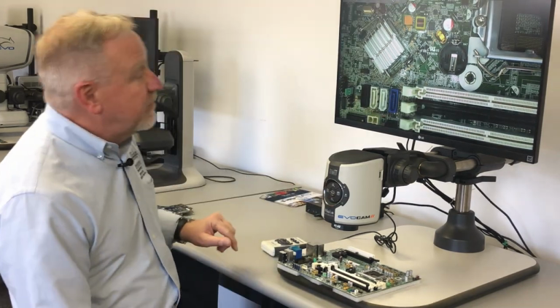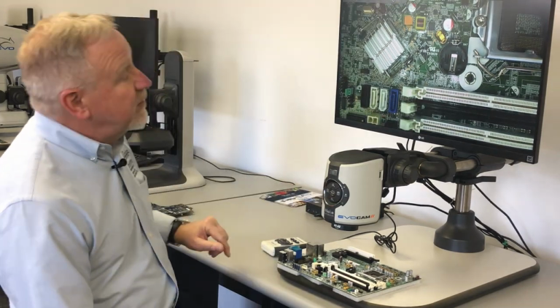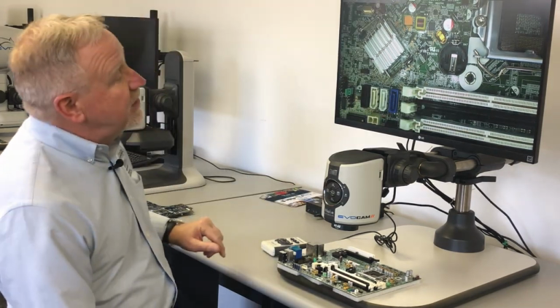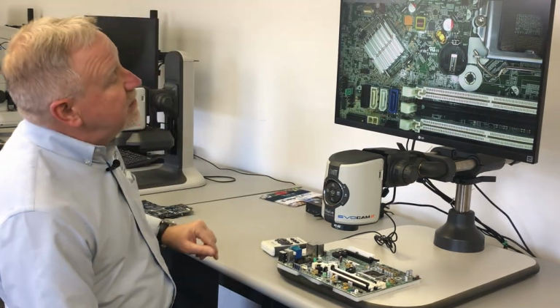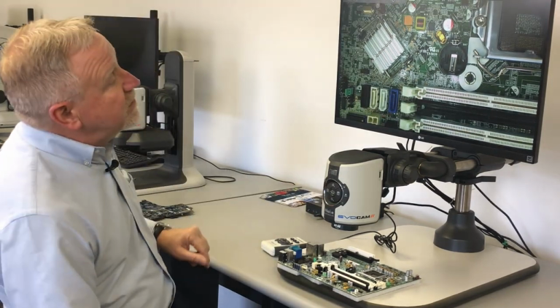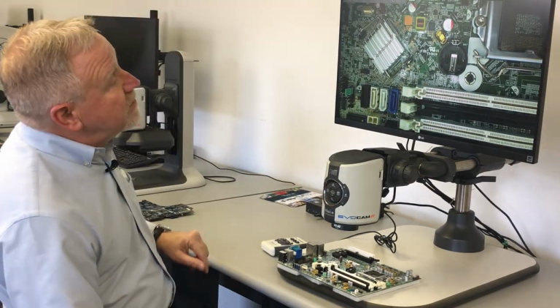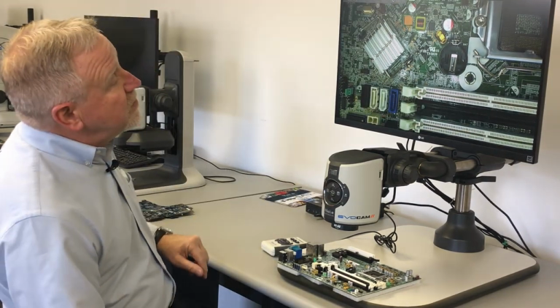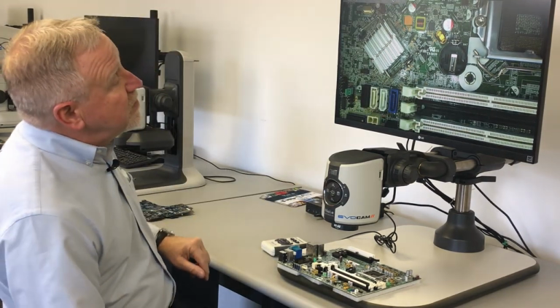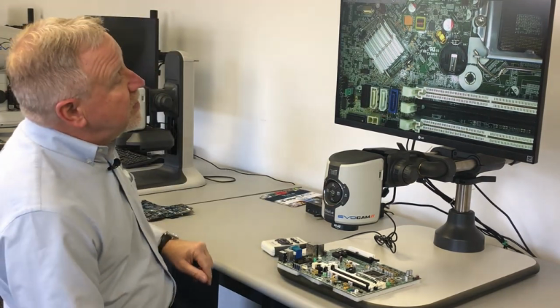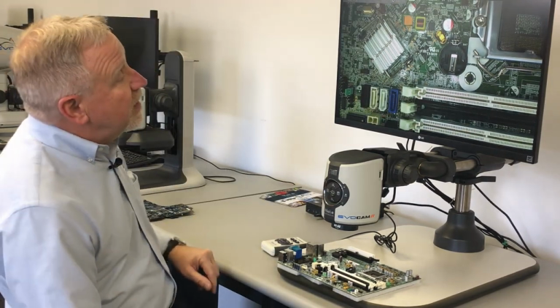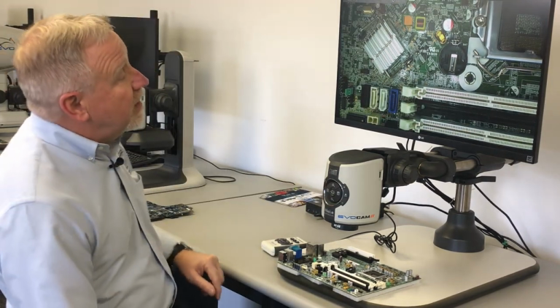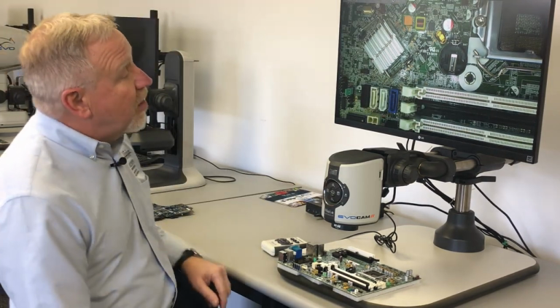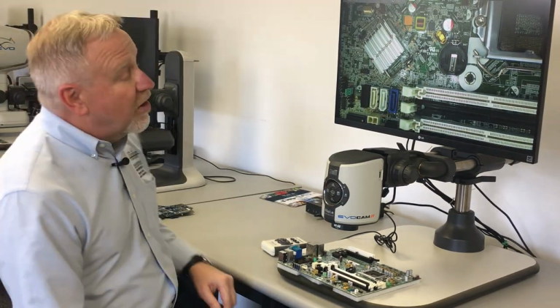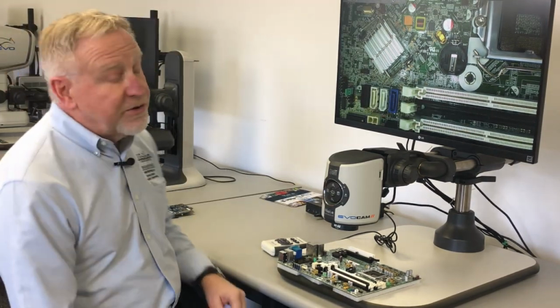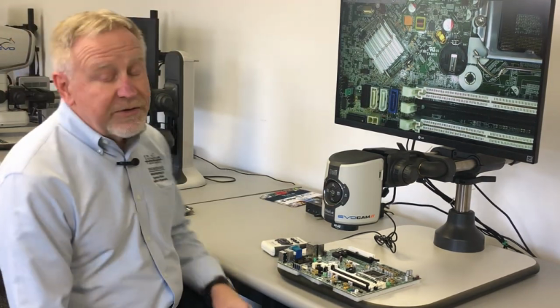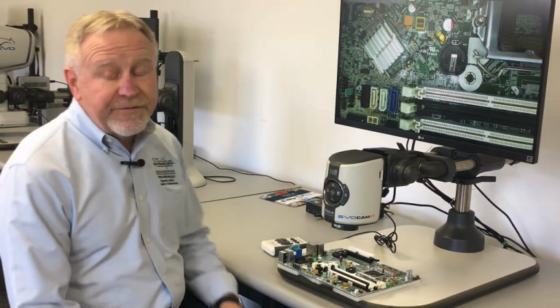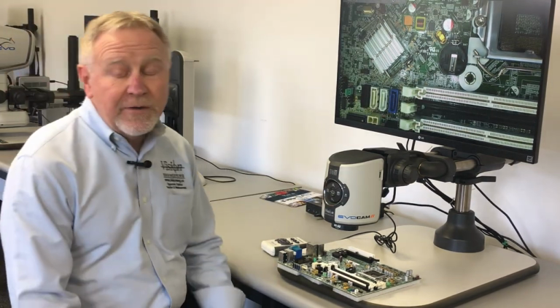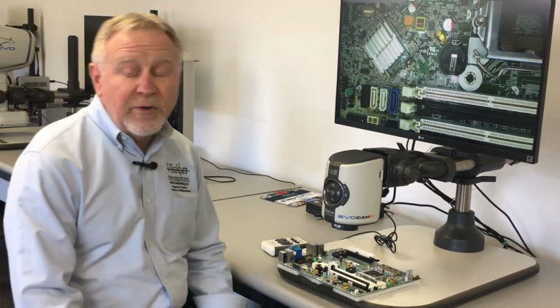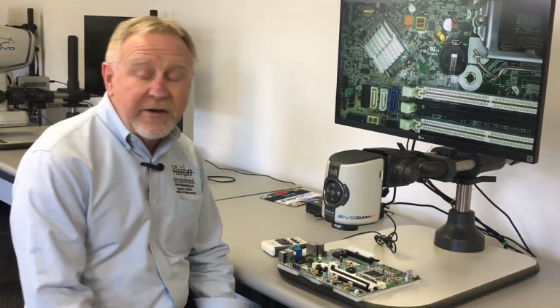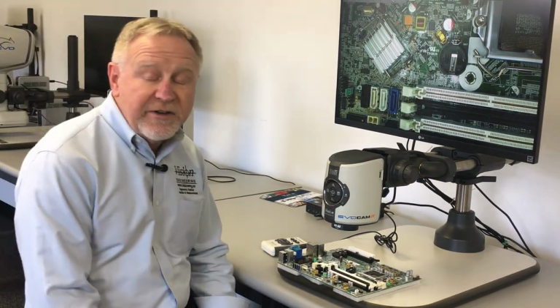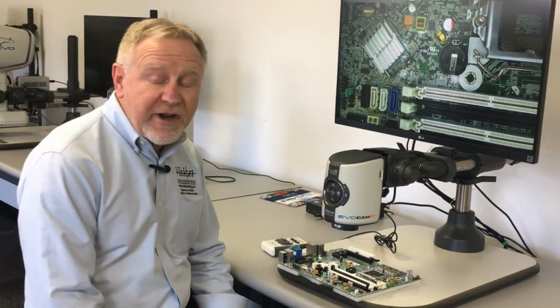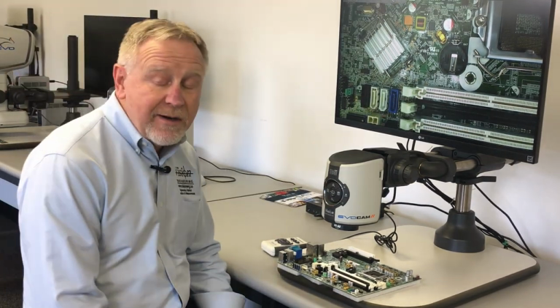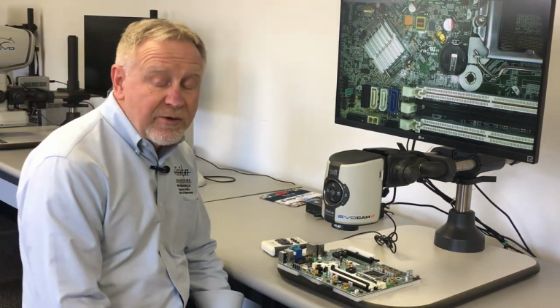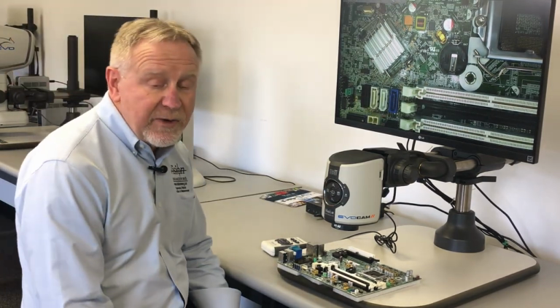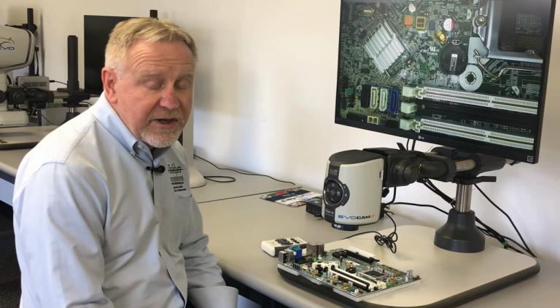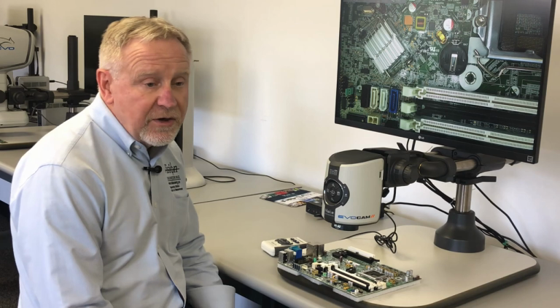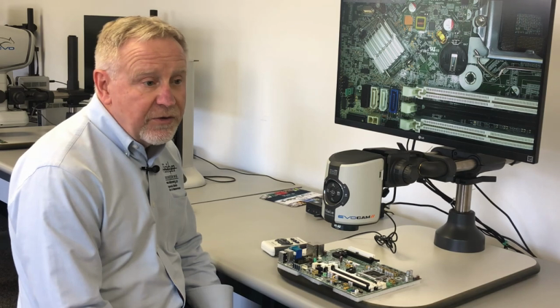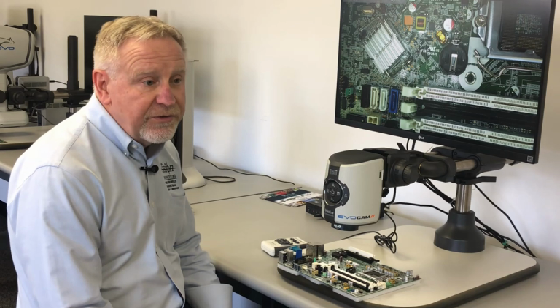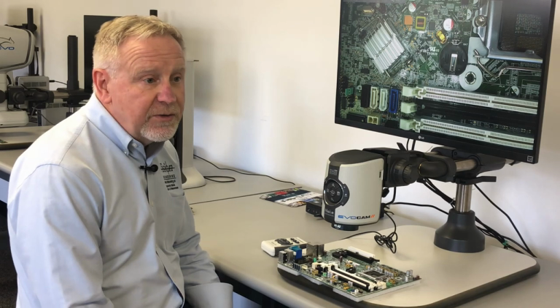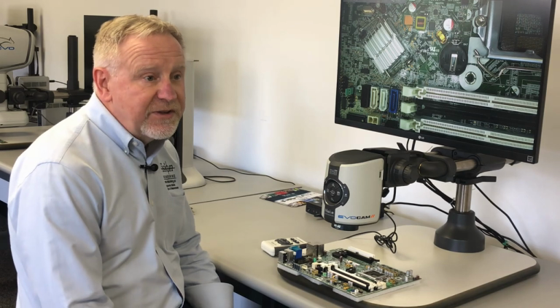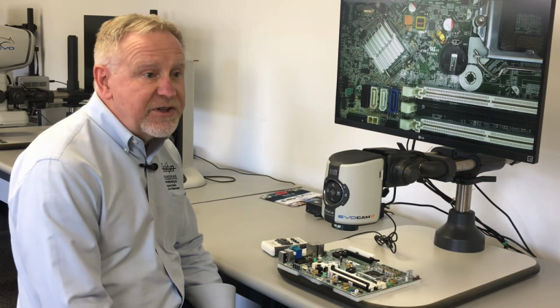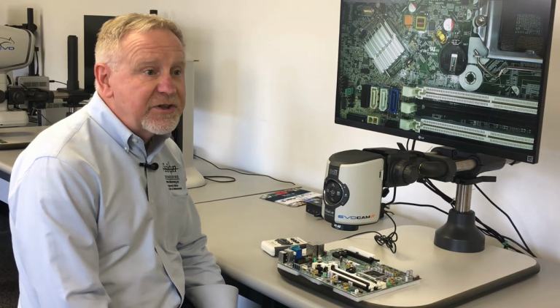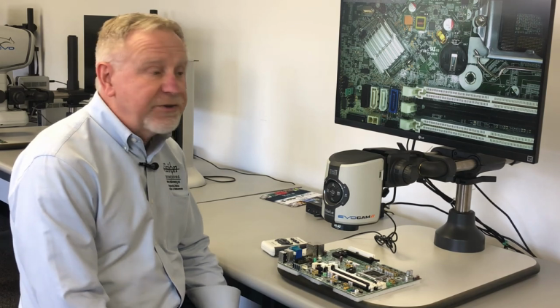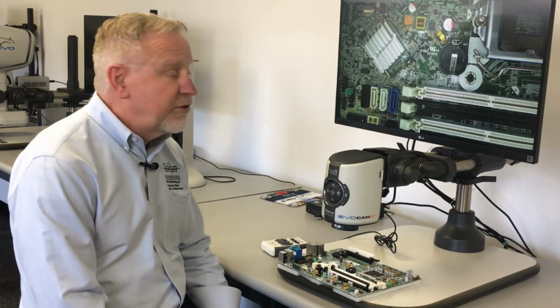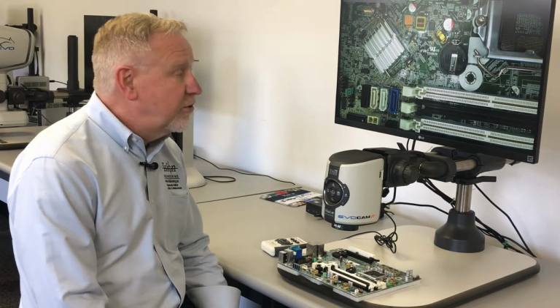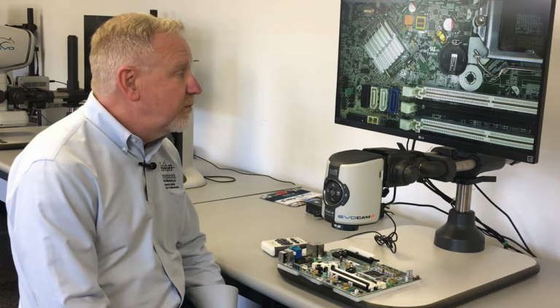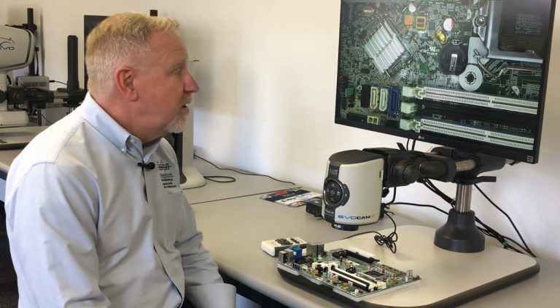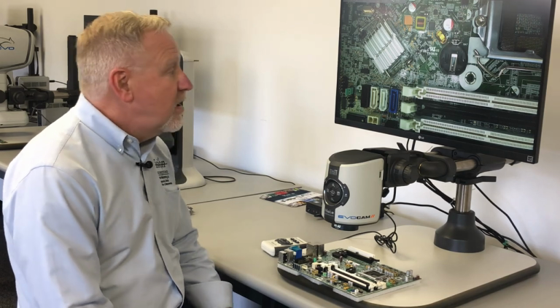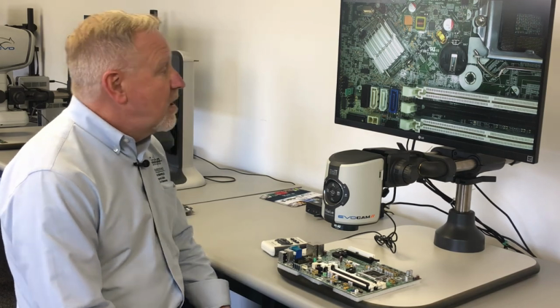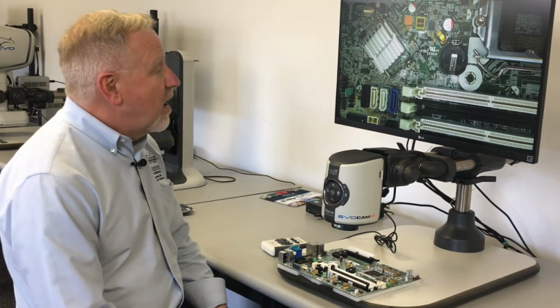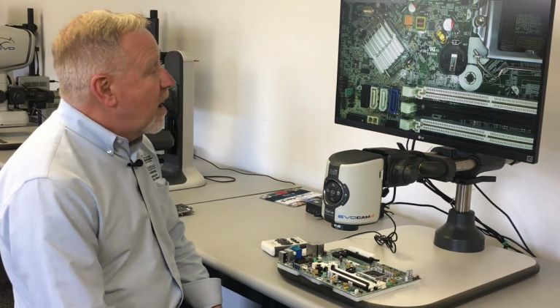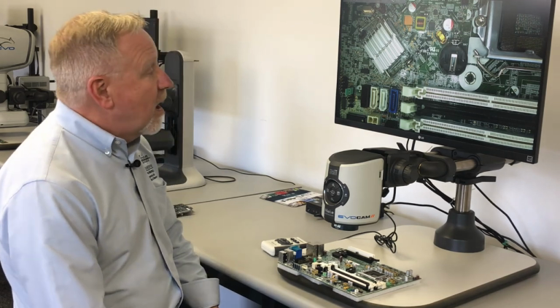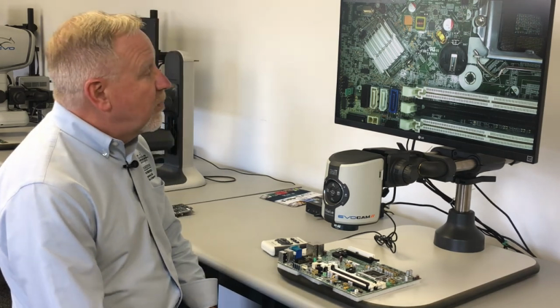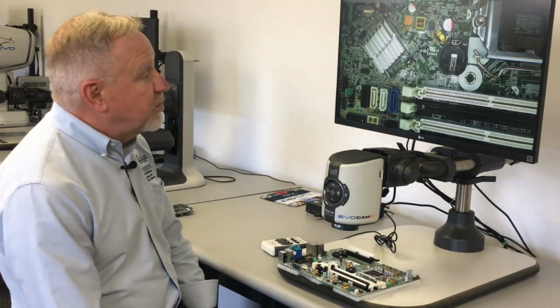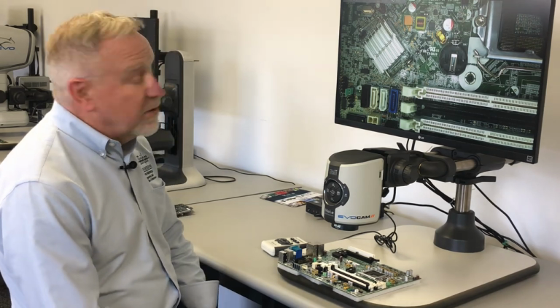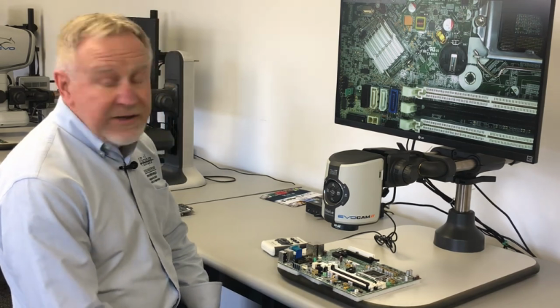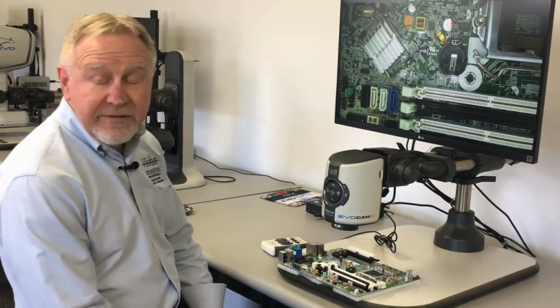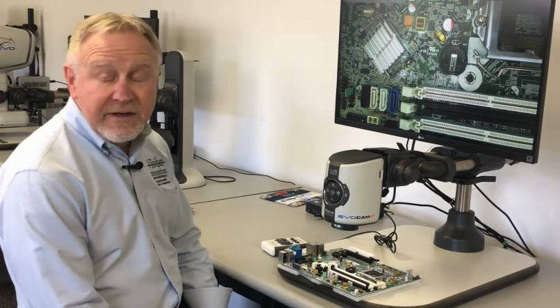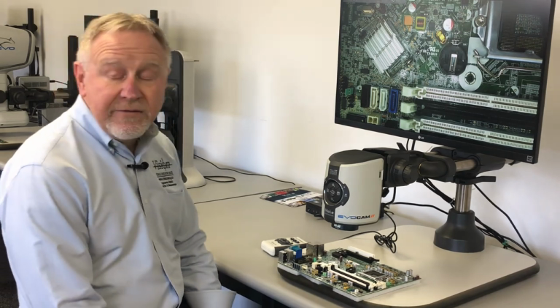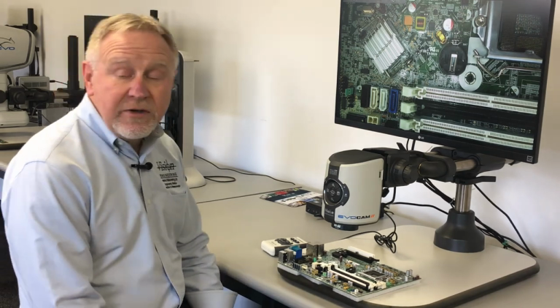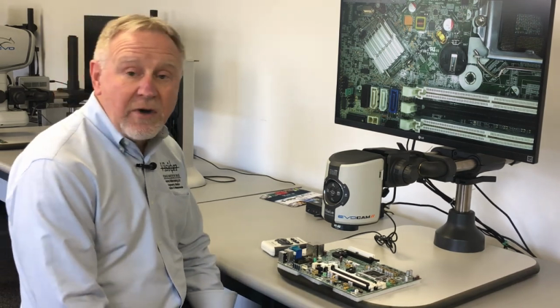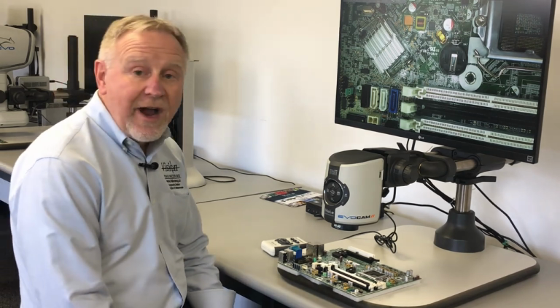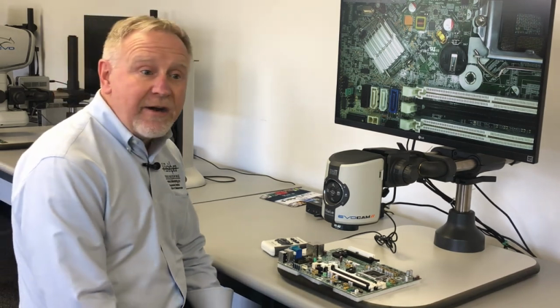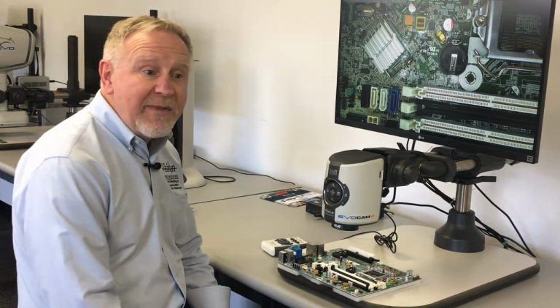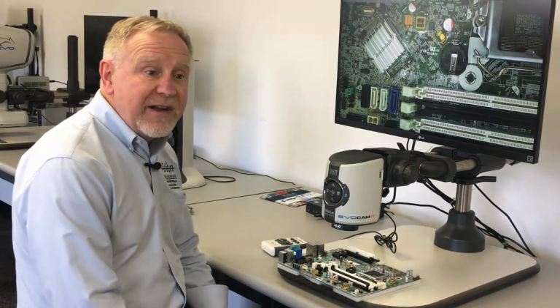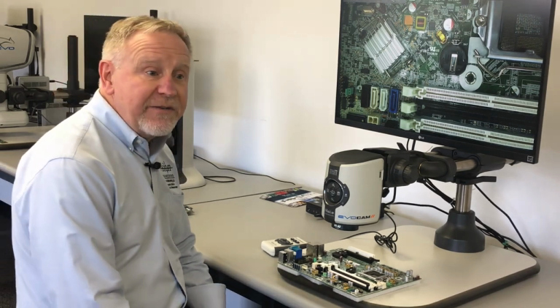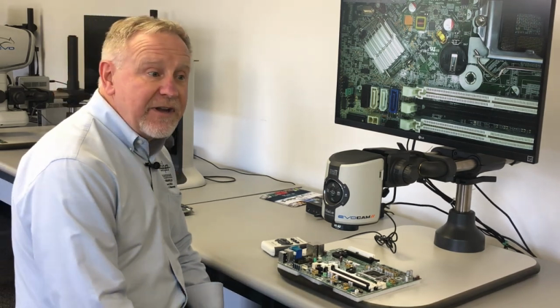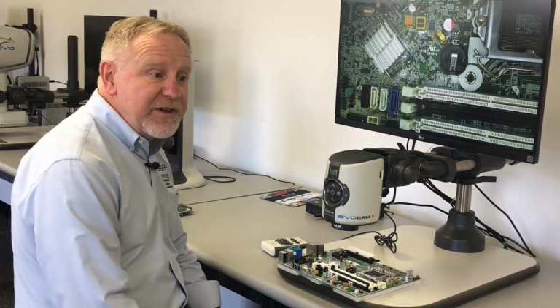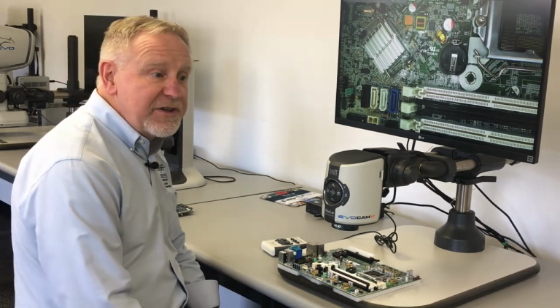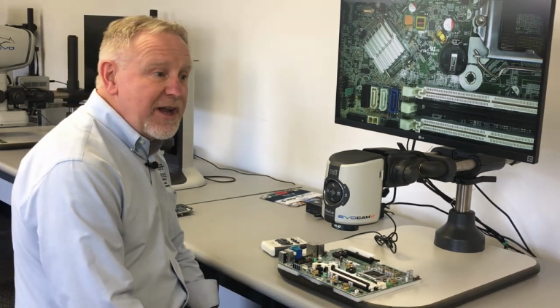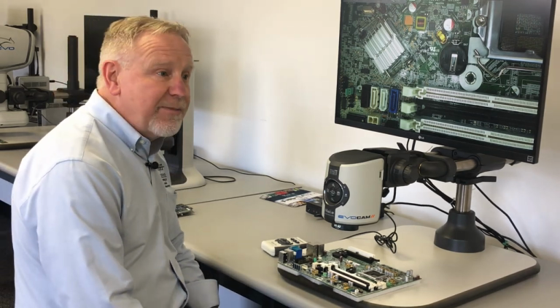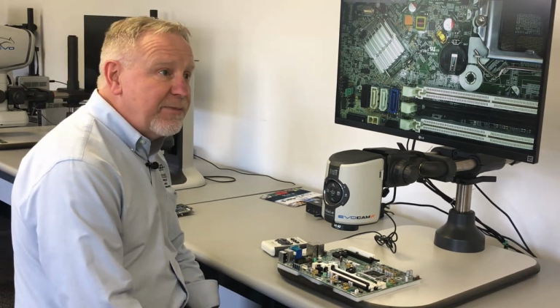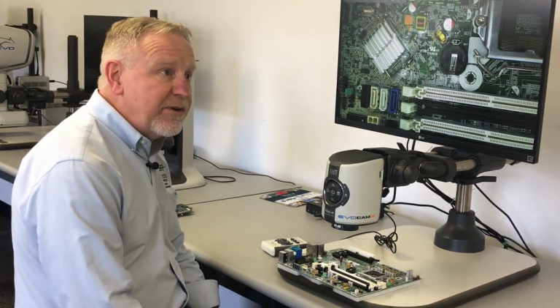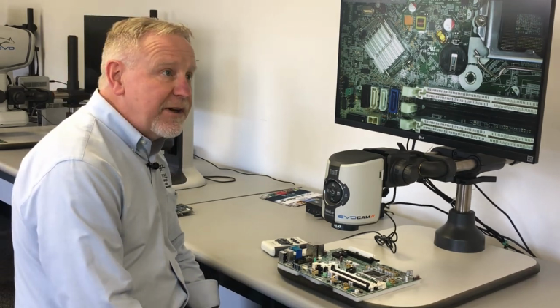If we alter the firmware in the camera, we can go through a digital zoom, which will give you even higher magnification capability.